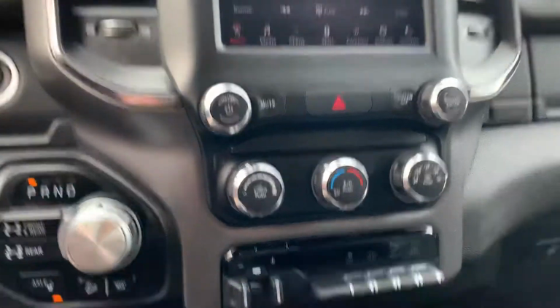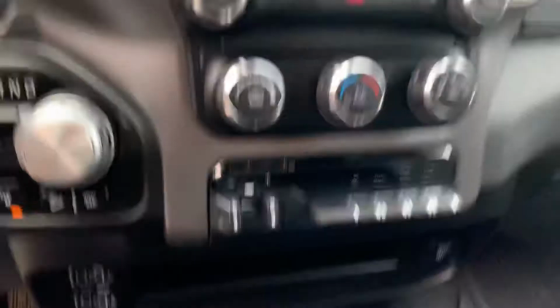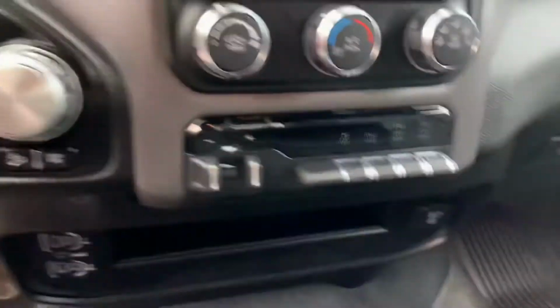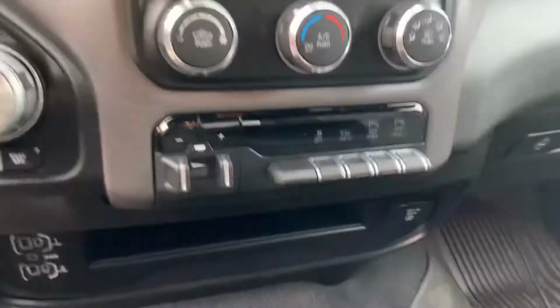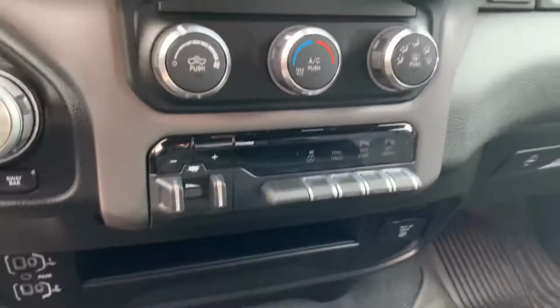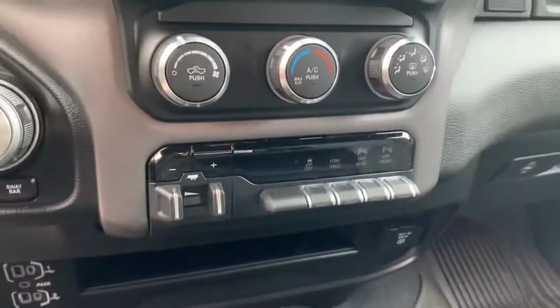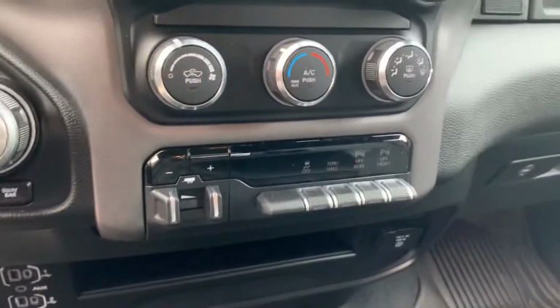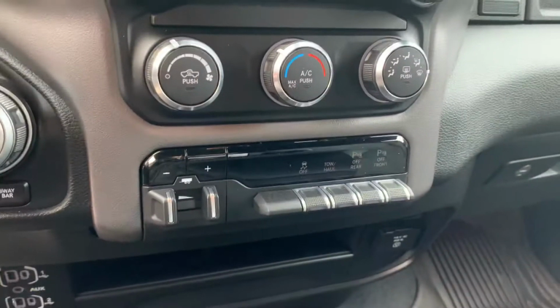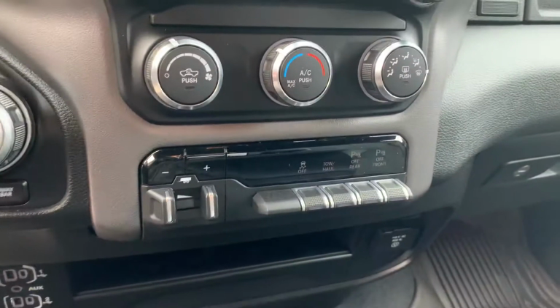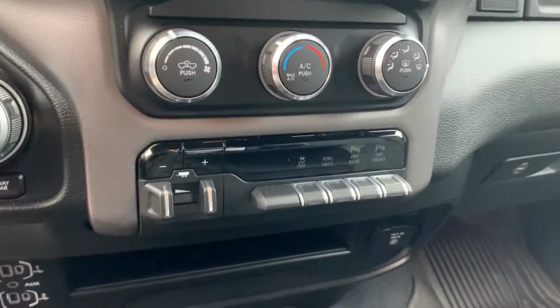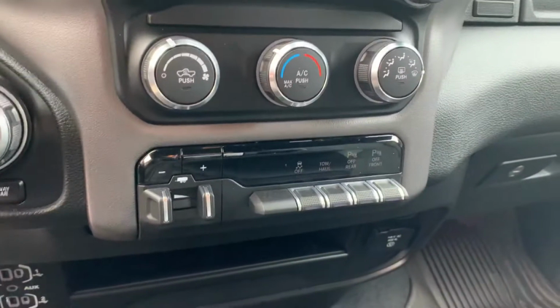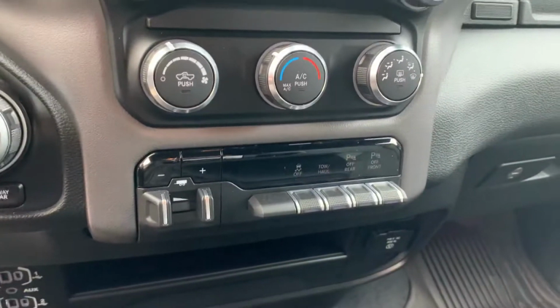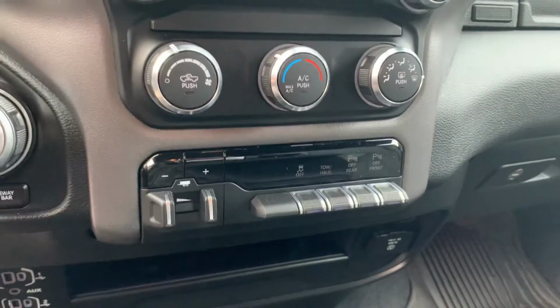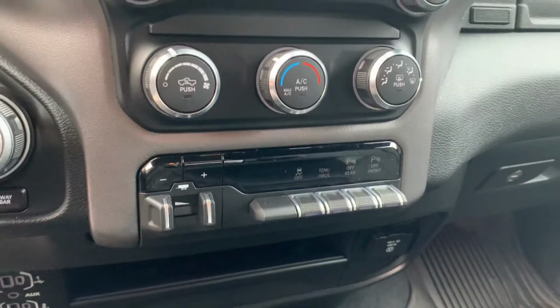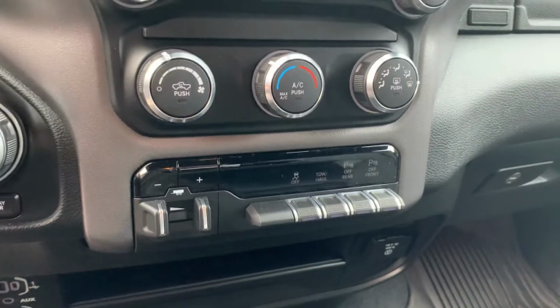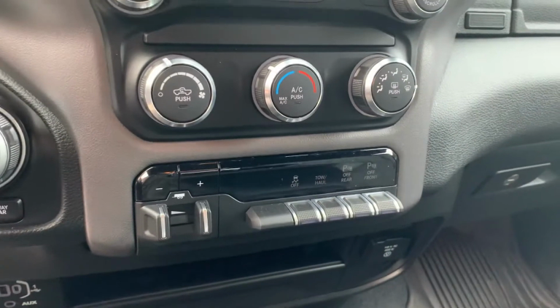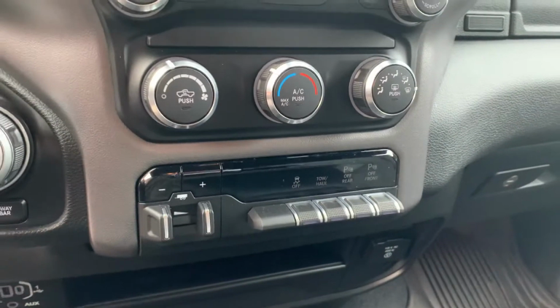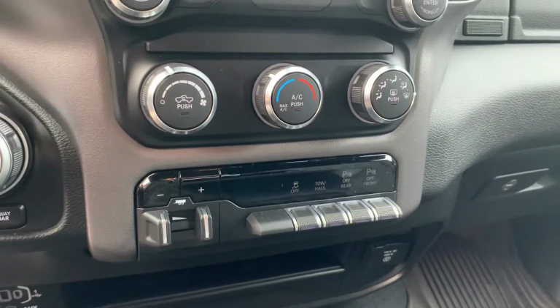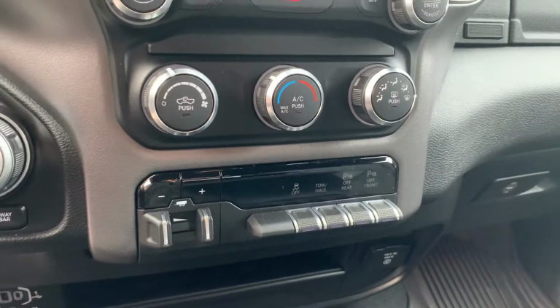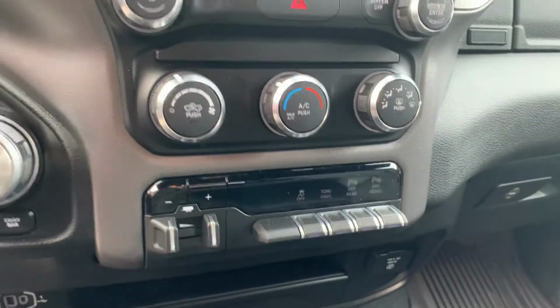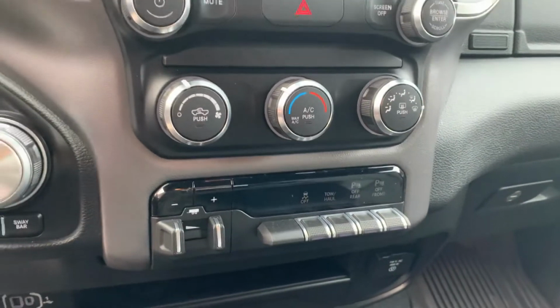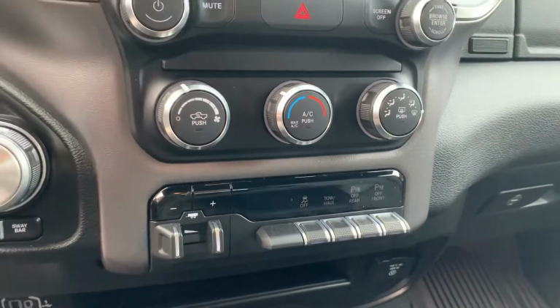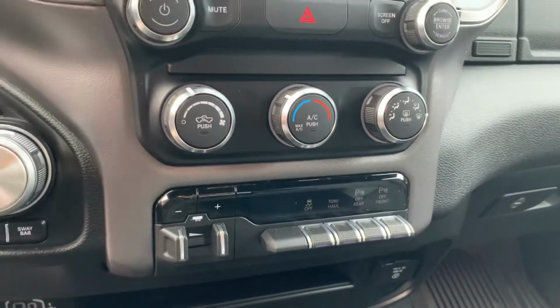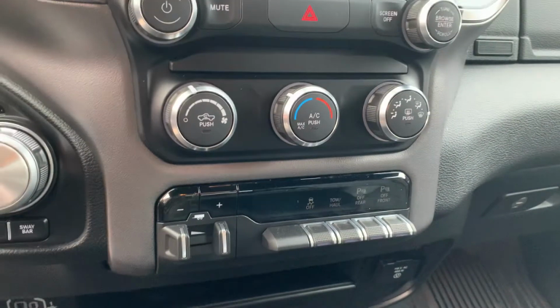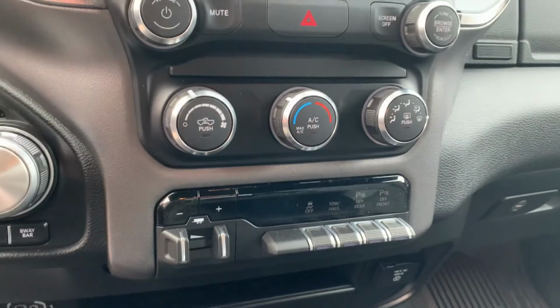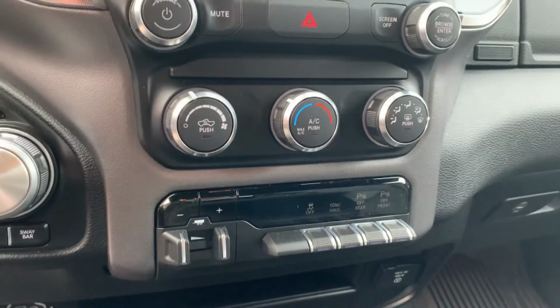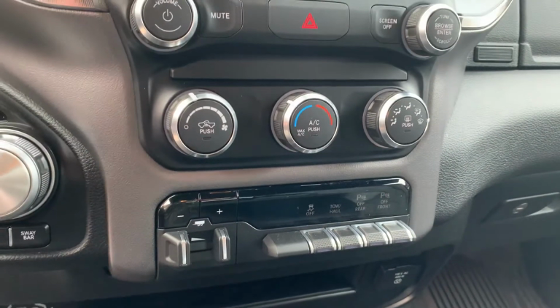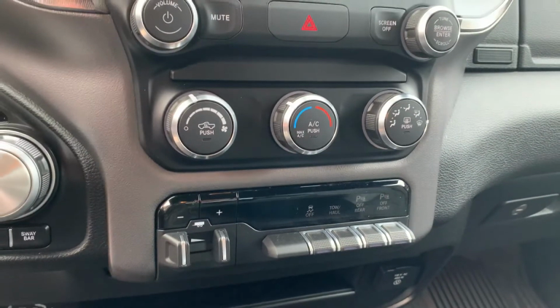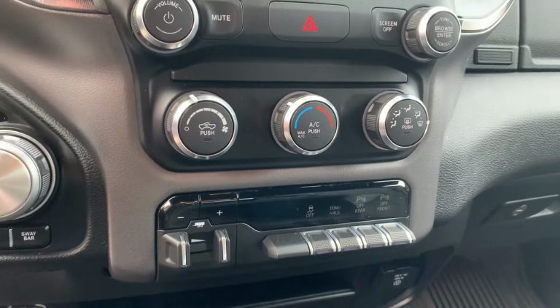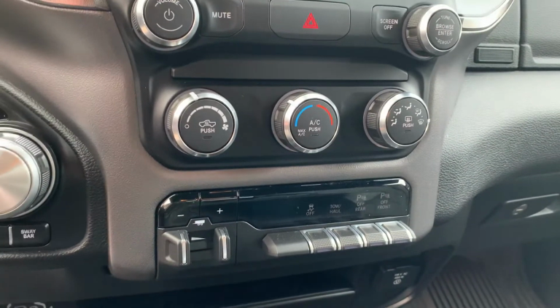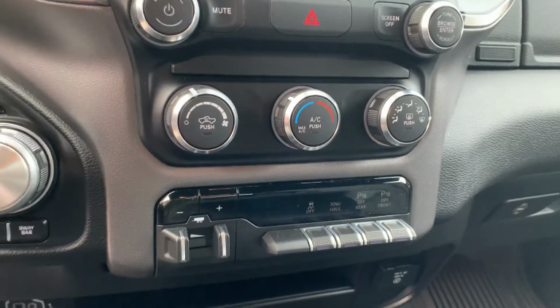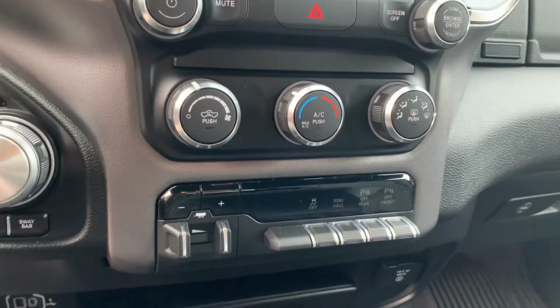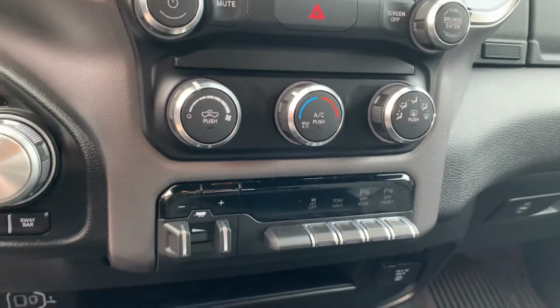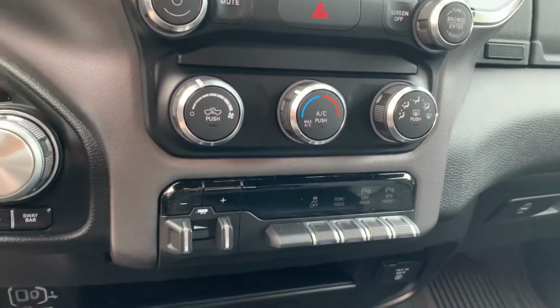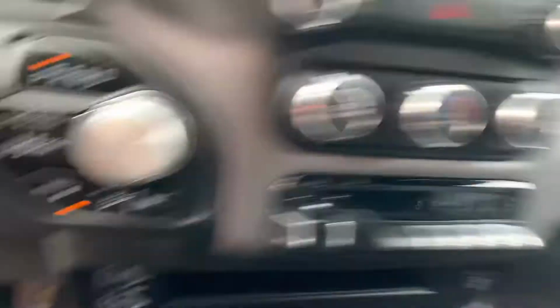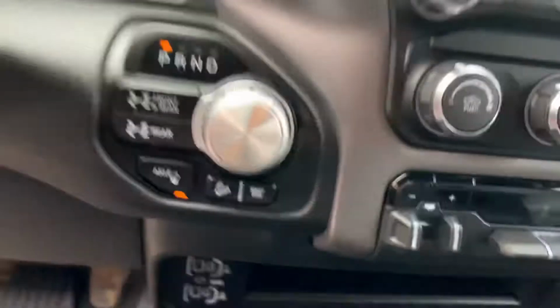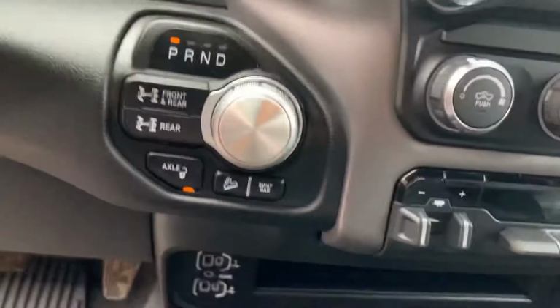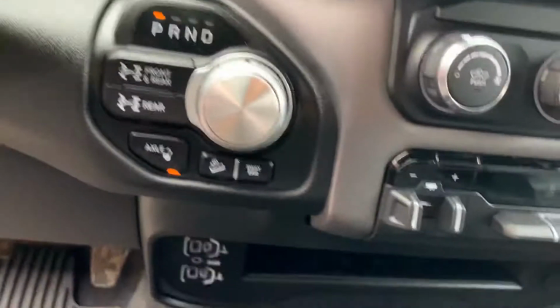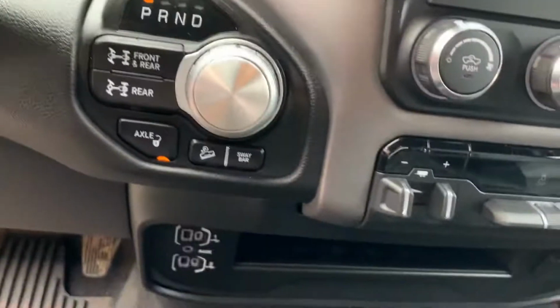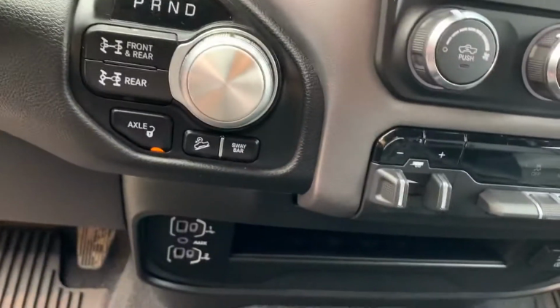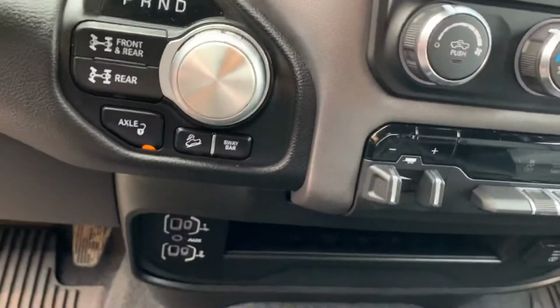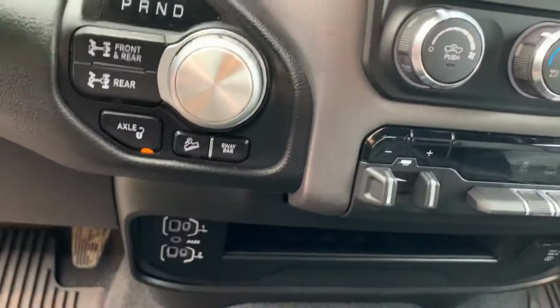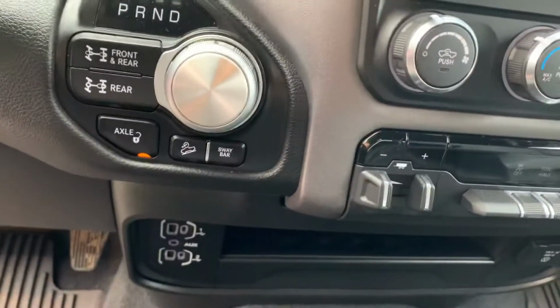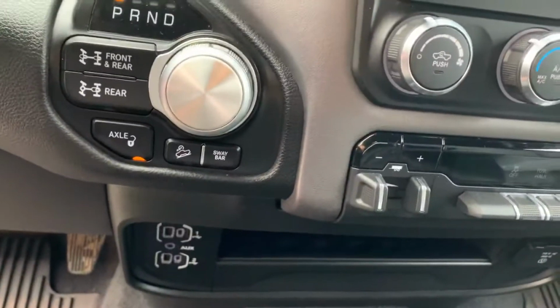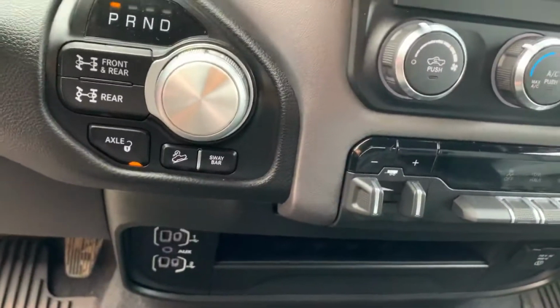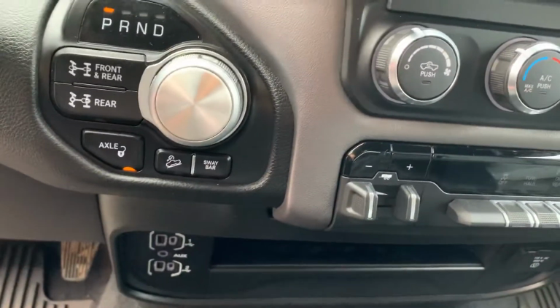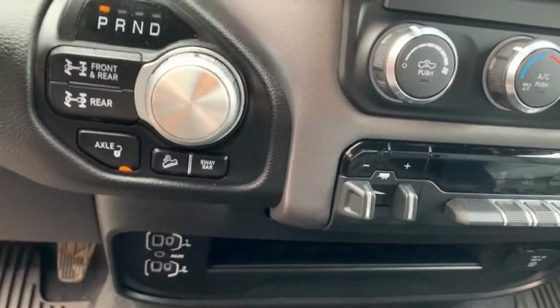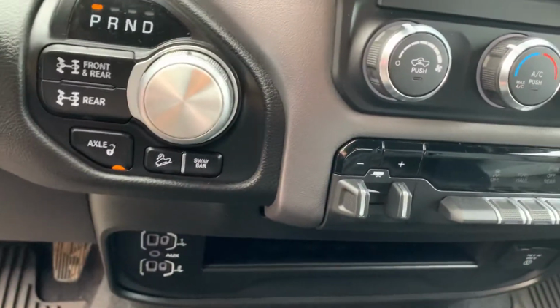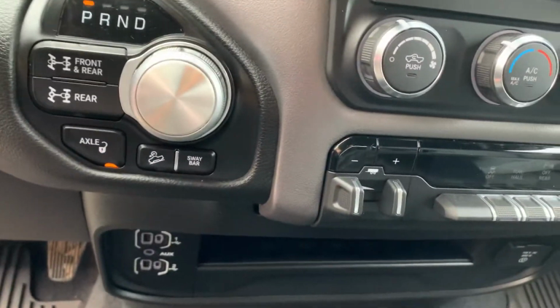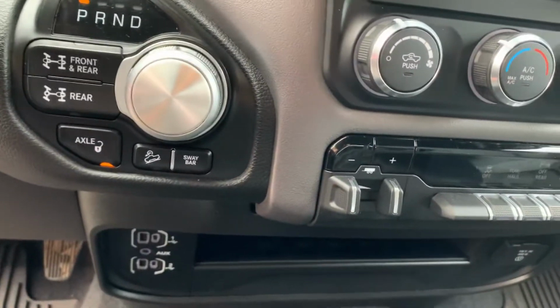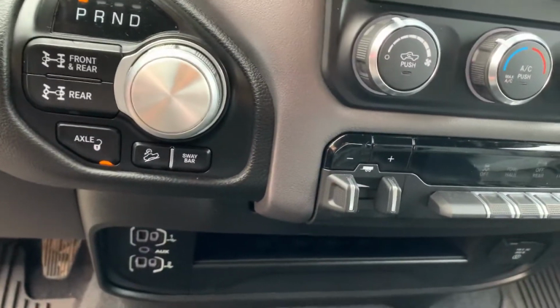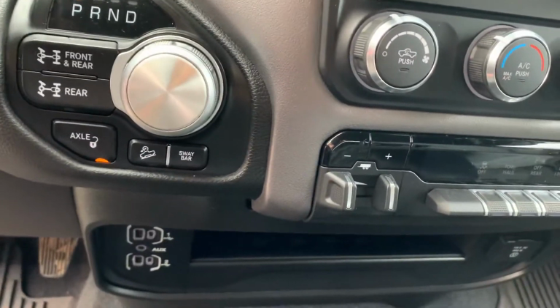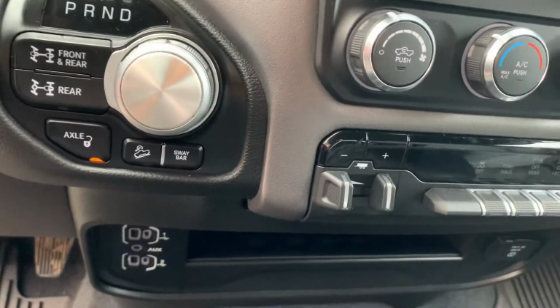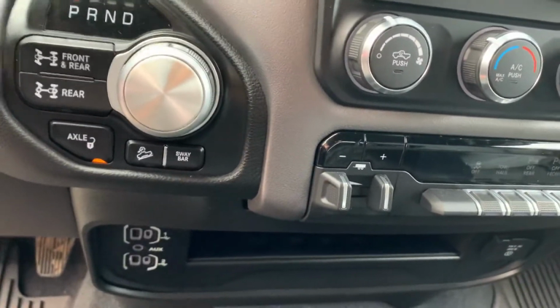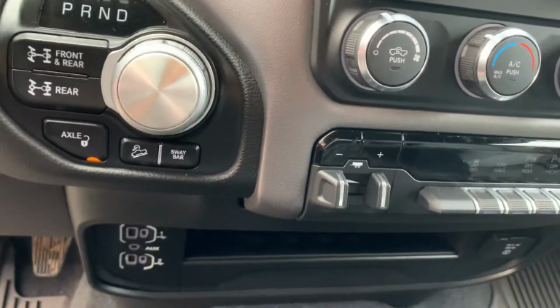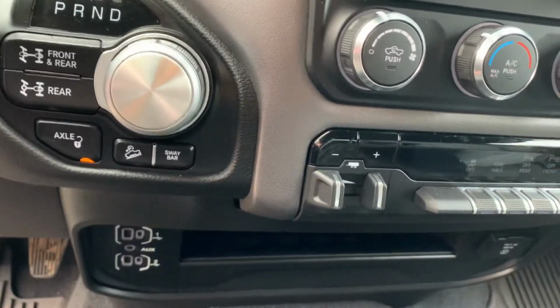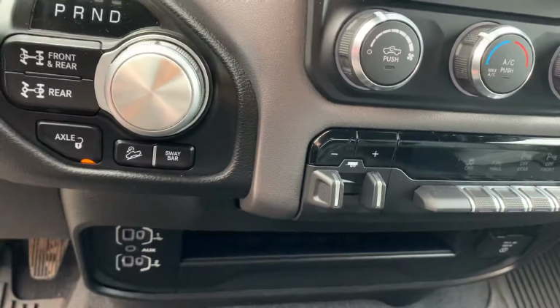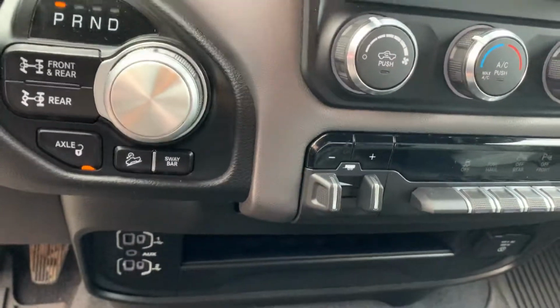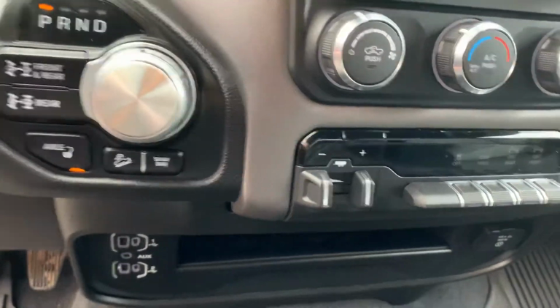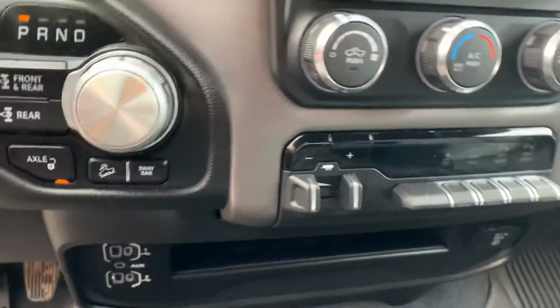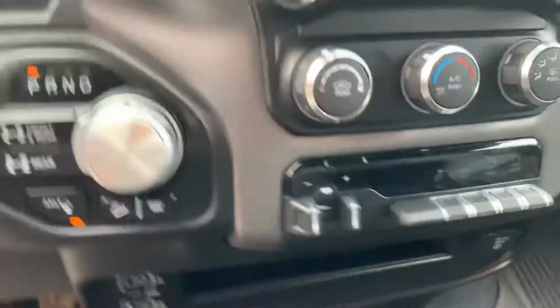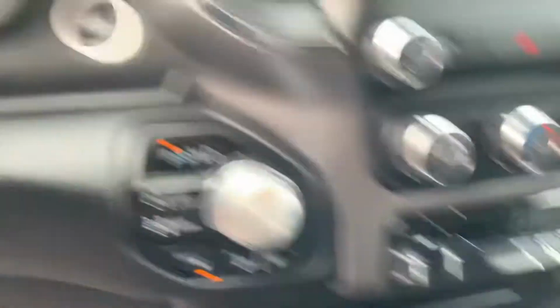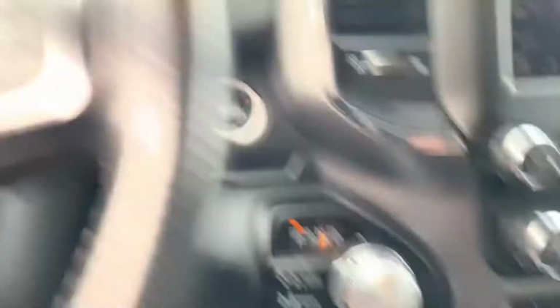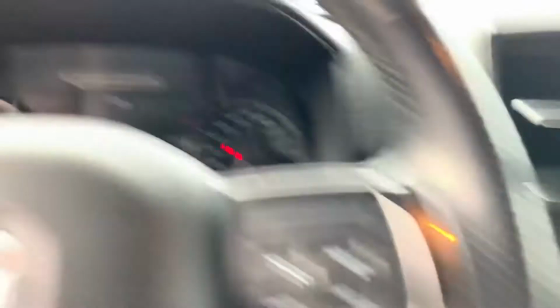You got all your switches for backup sensors, frontal sensors, tow modes, everything right there, as well as your brake and trailer lighting system there too.